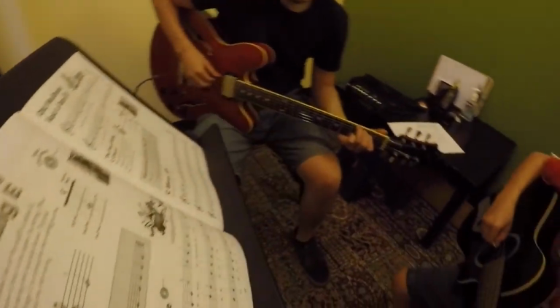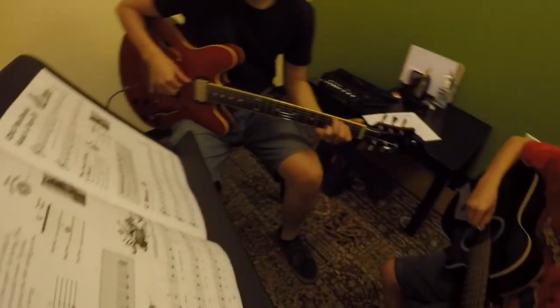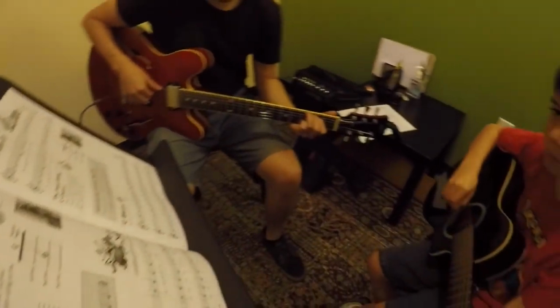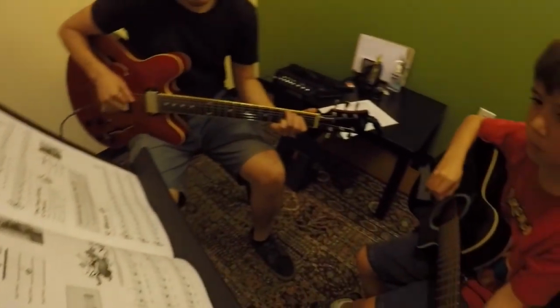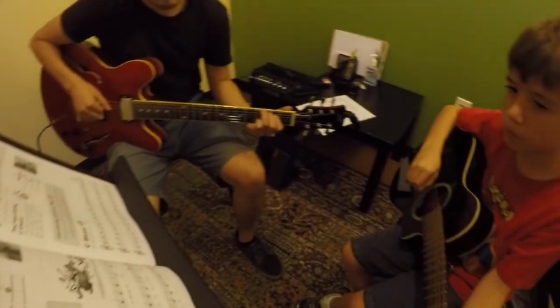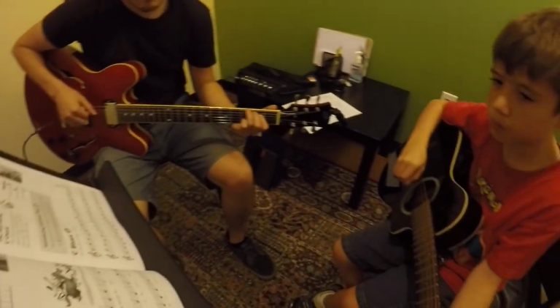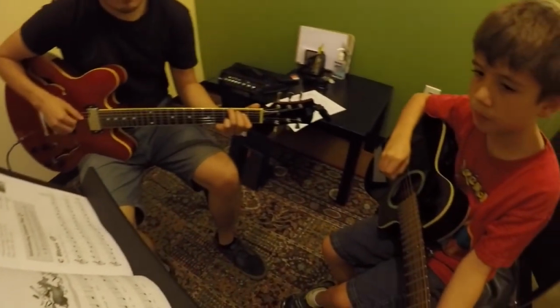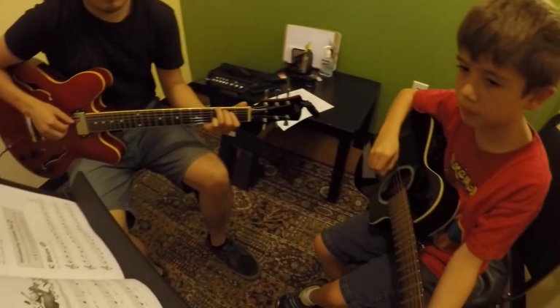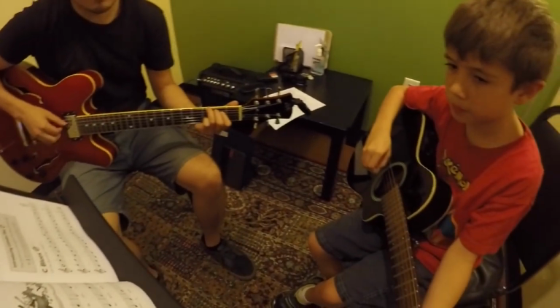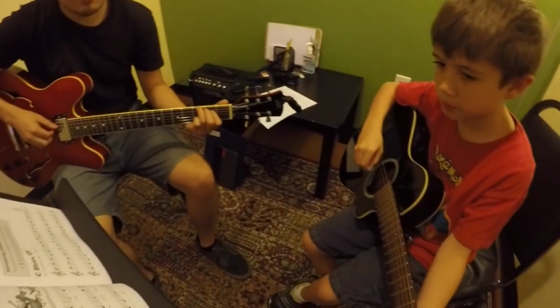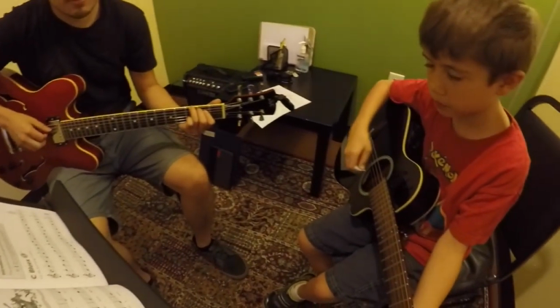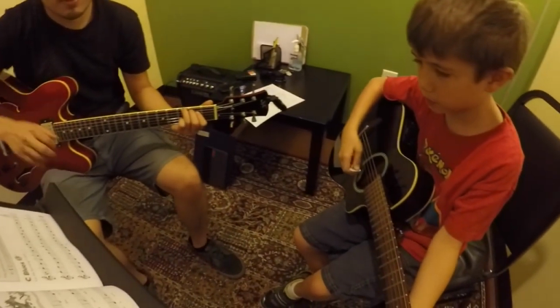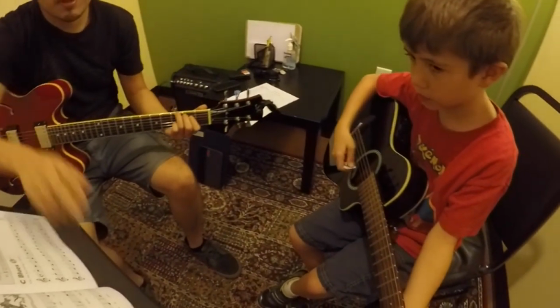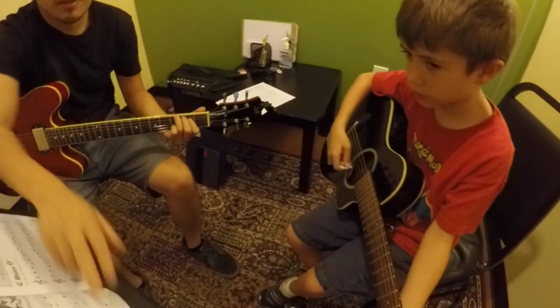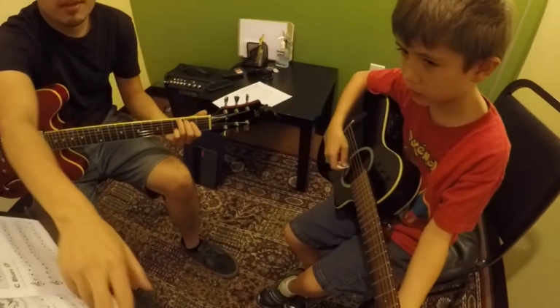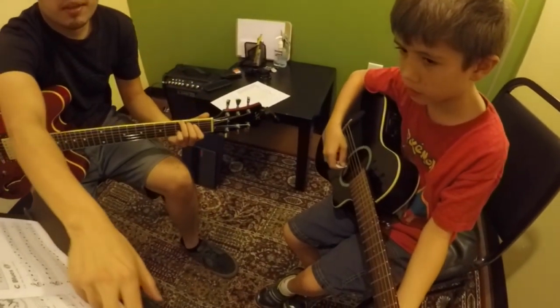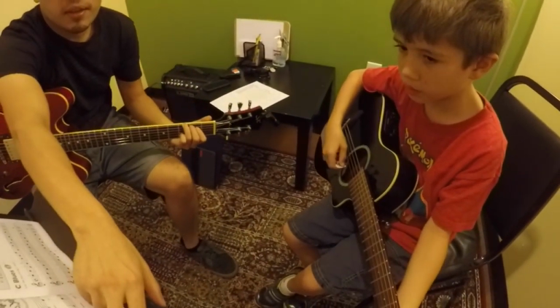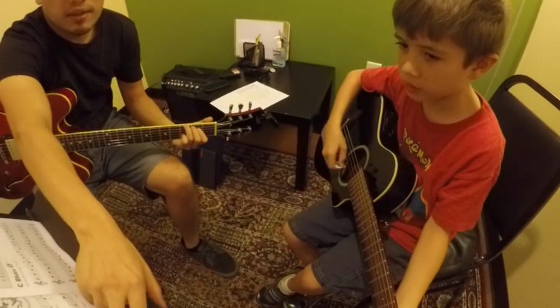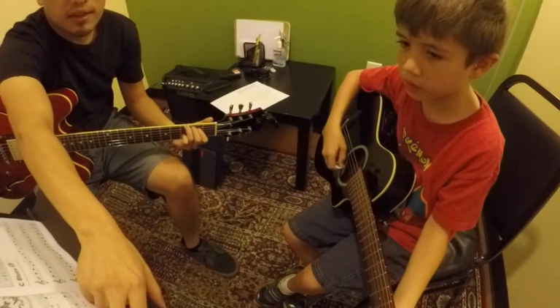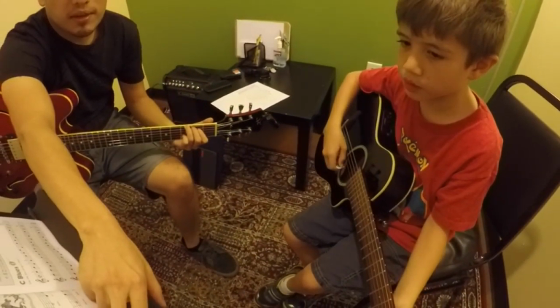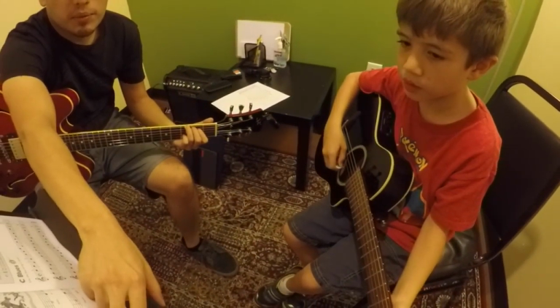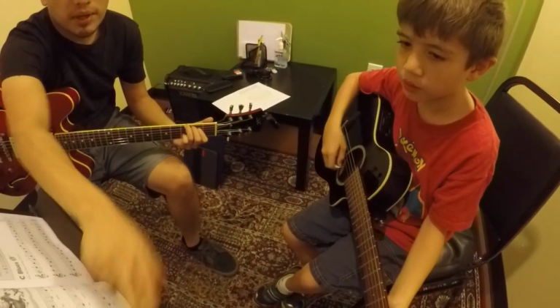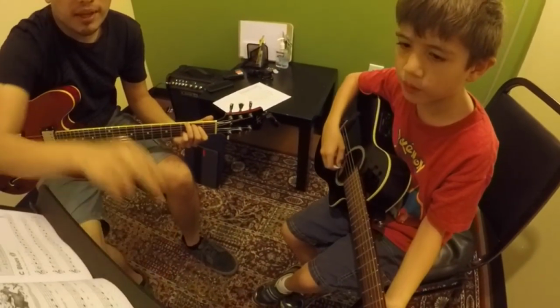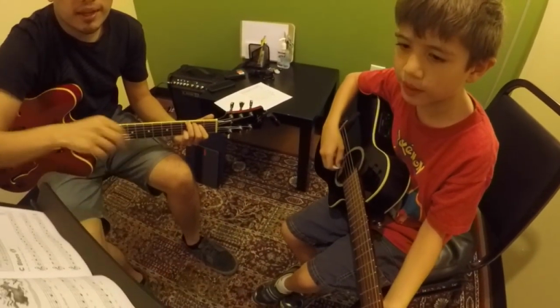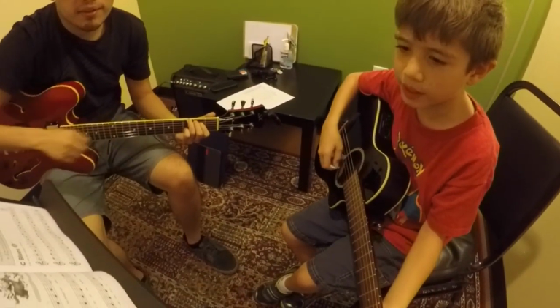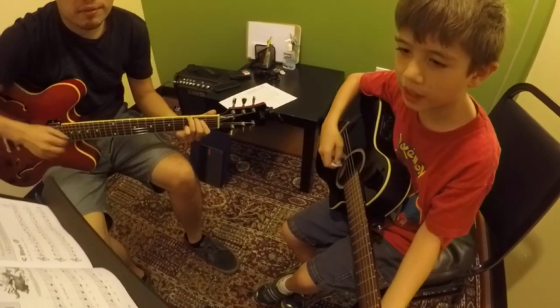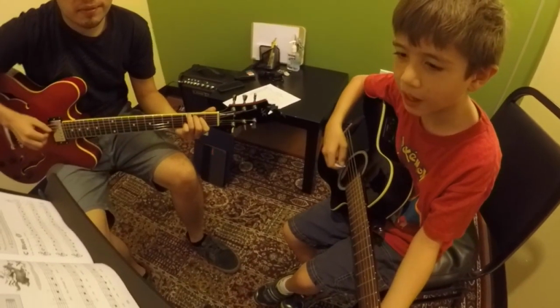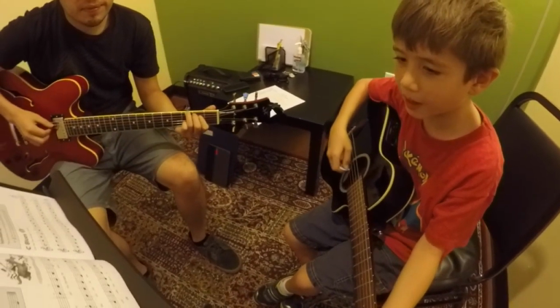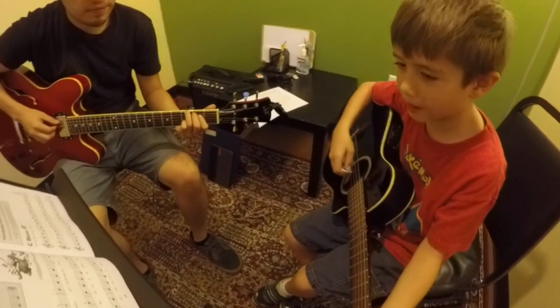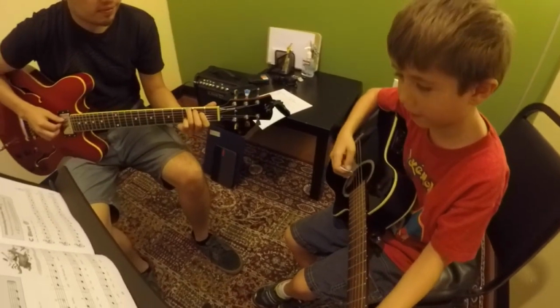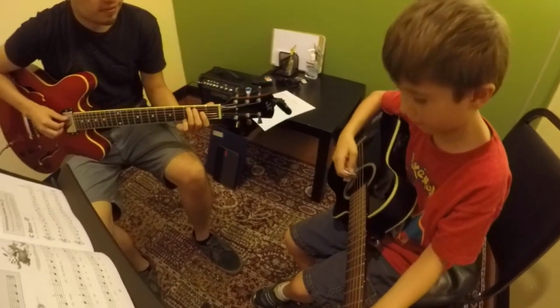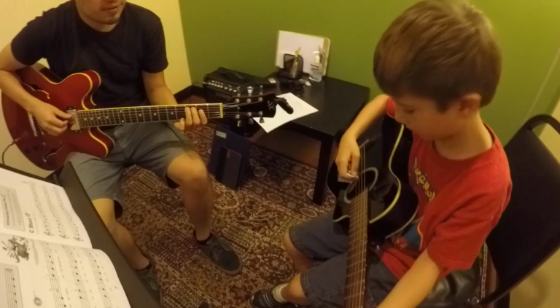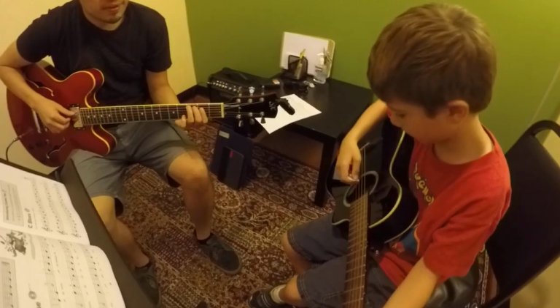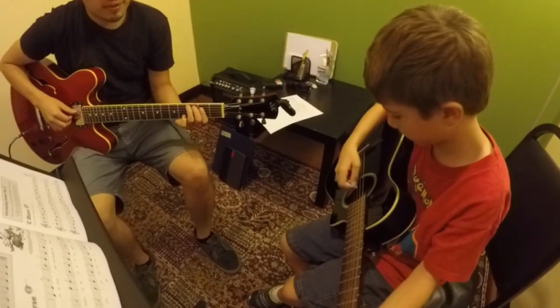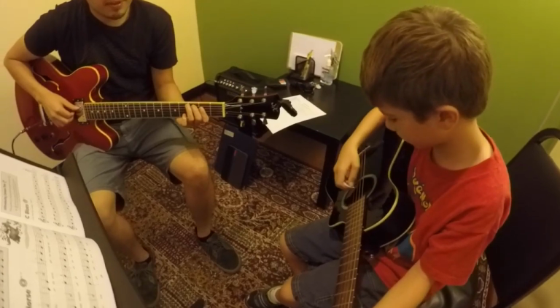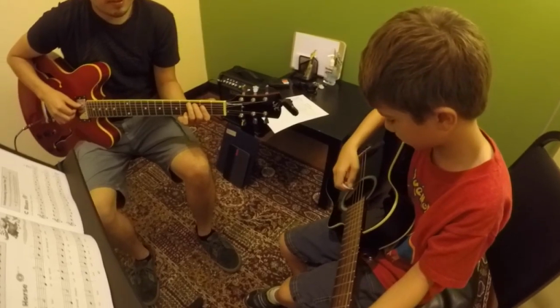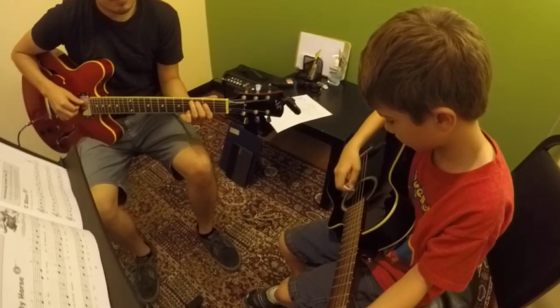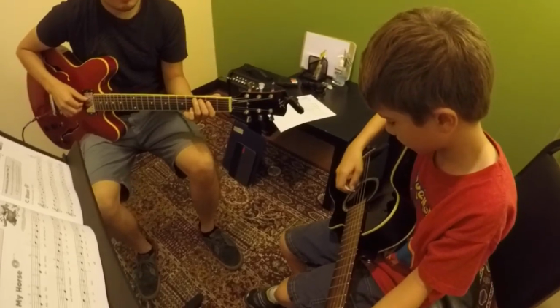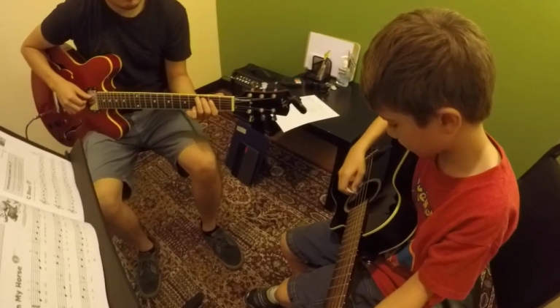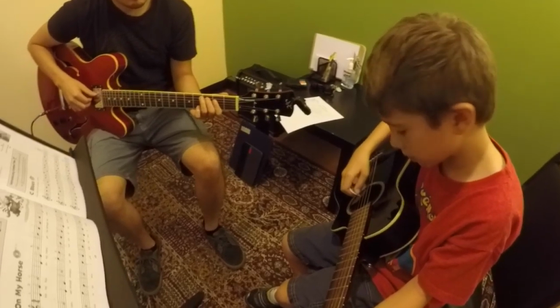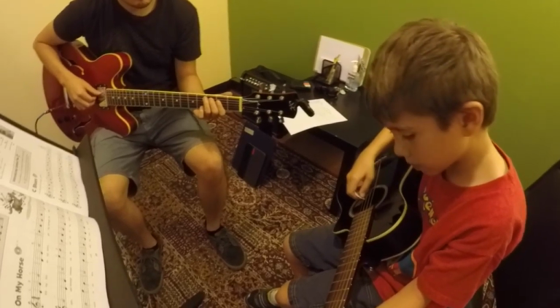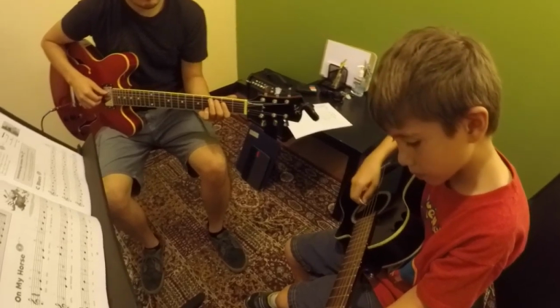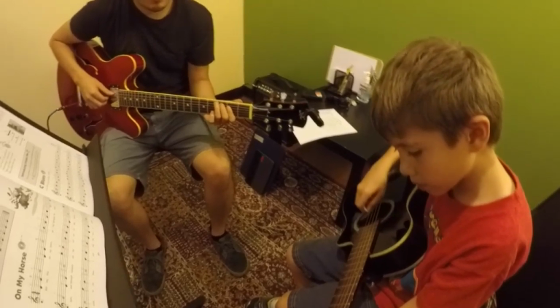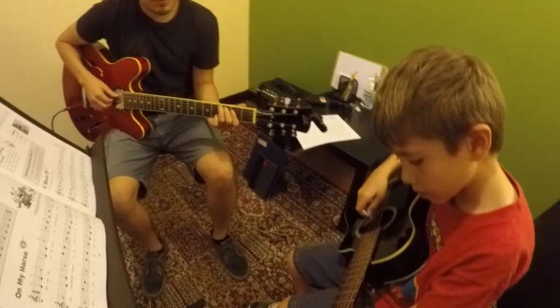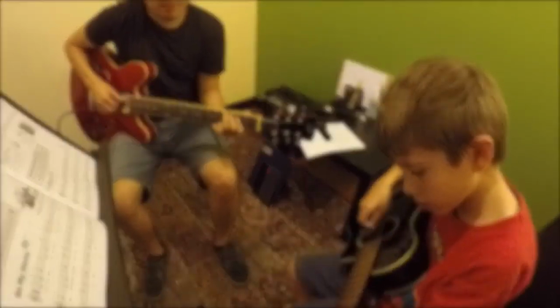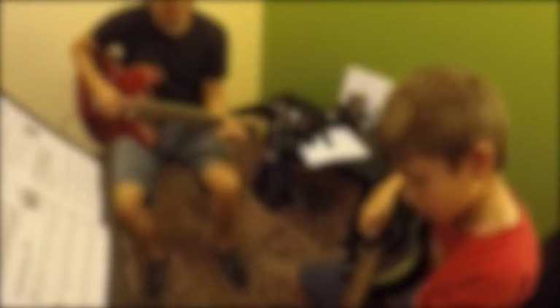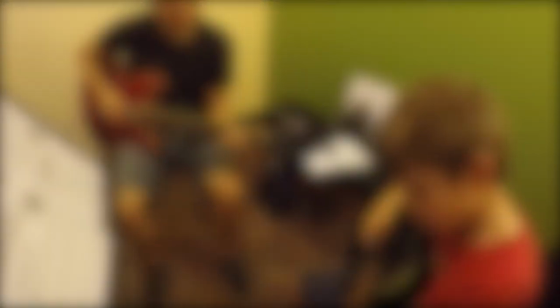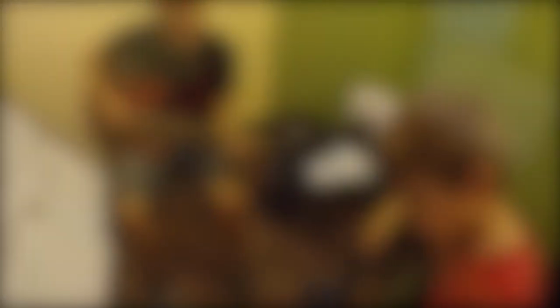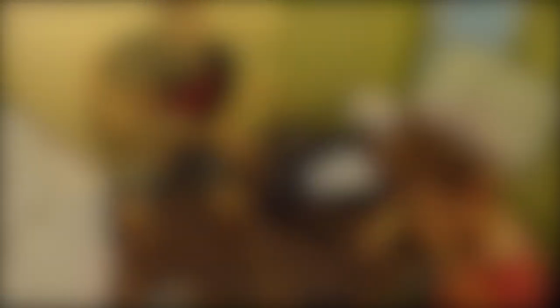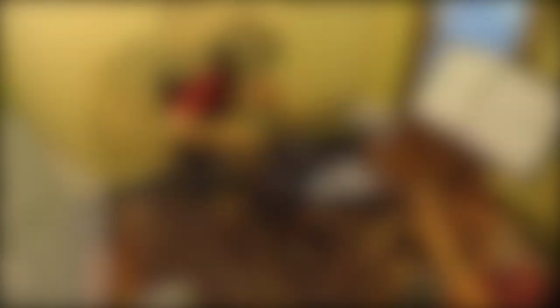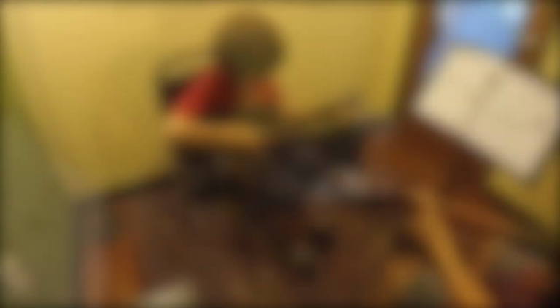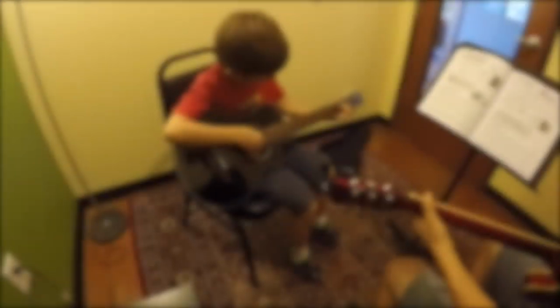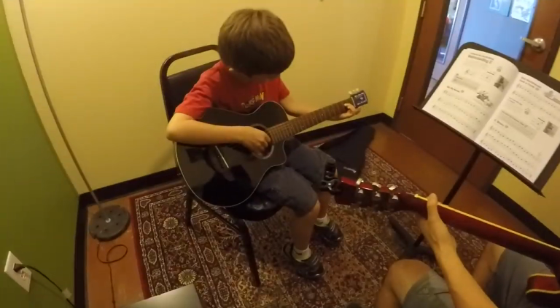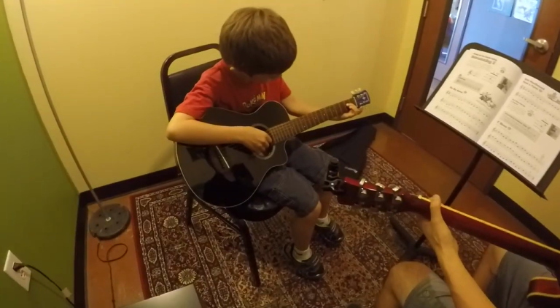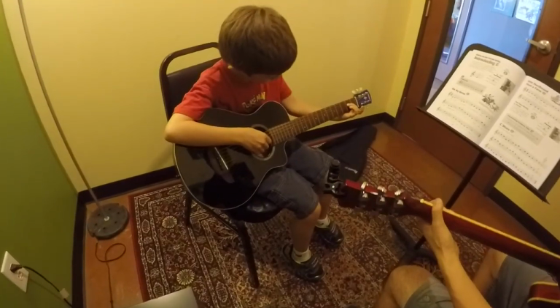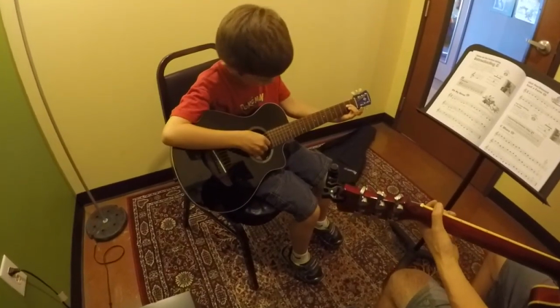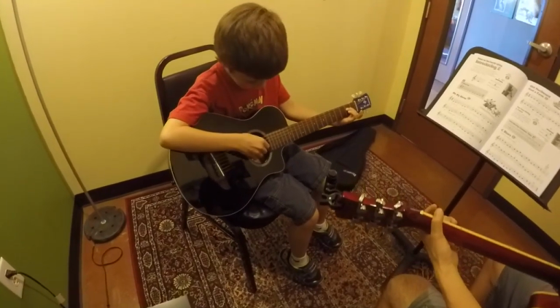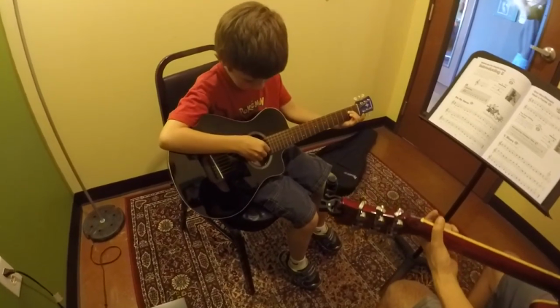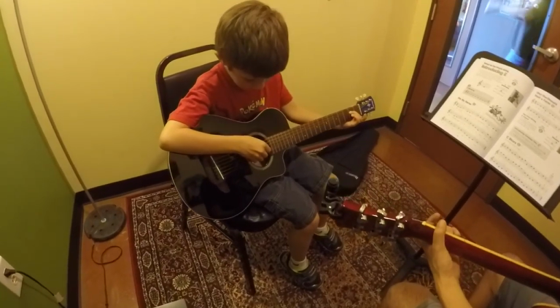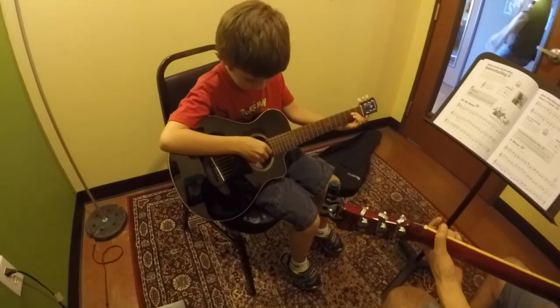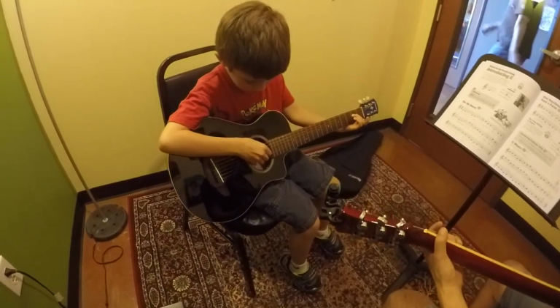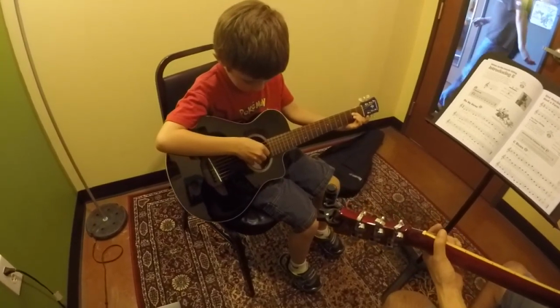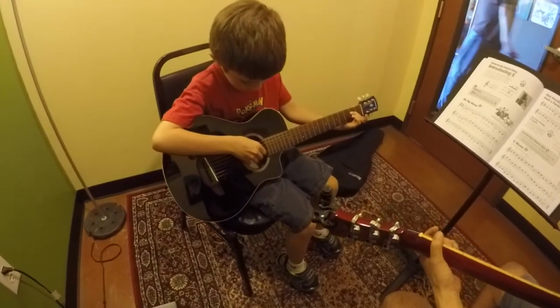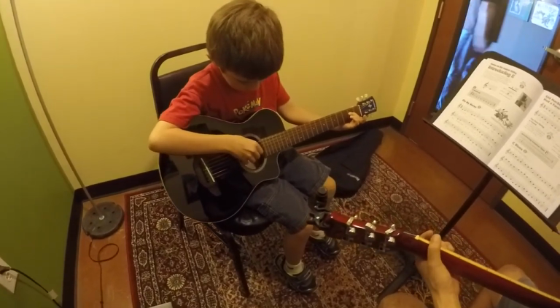This is Nick. In this lesson, we talked about rhythmic training, reading practice, and getting a good clear sound.